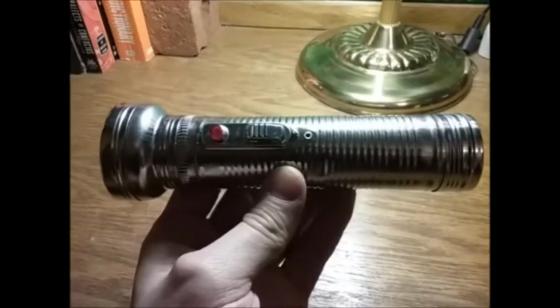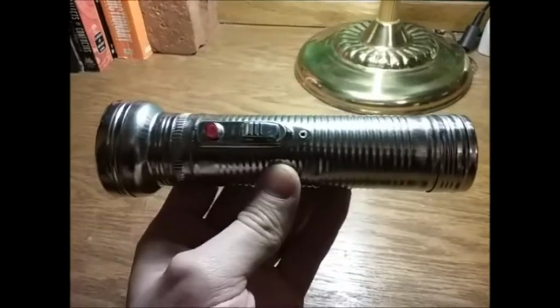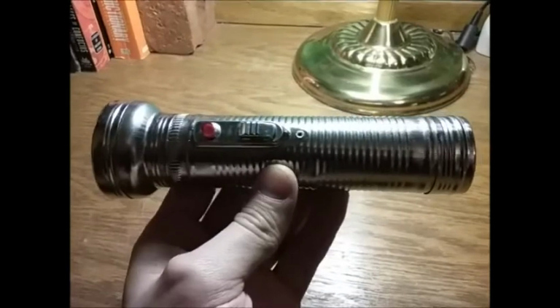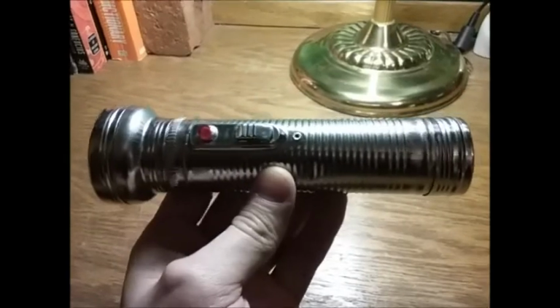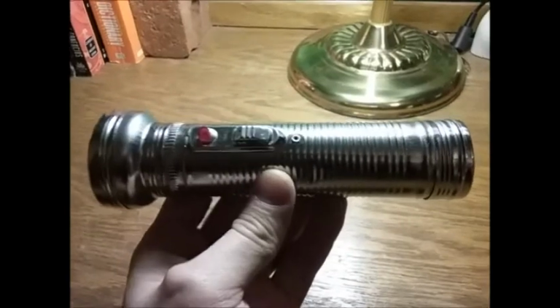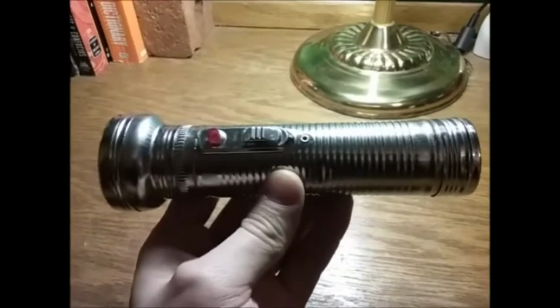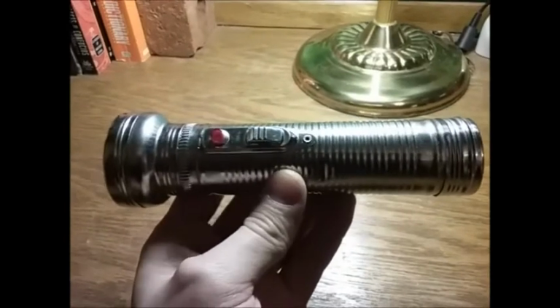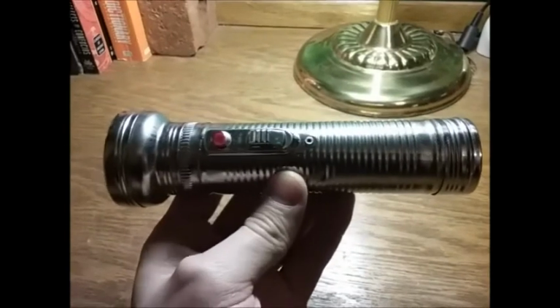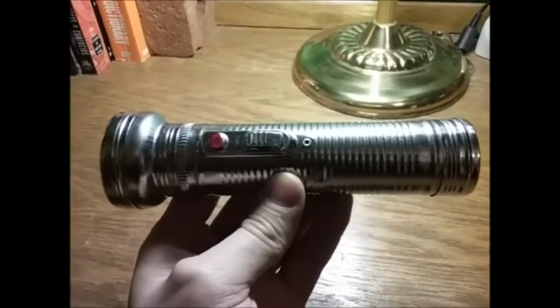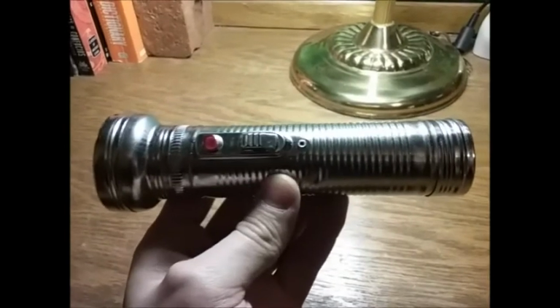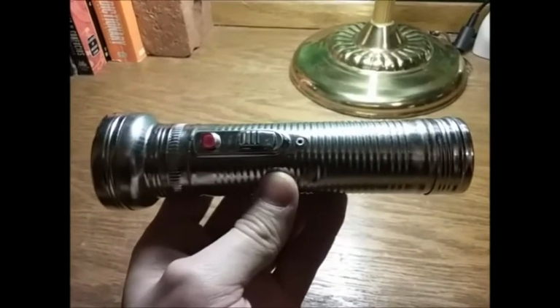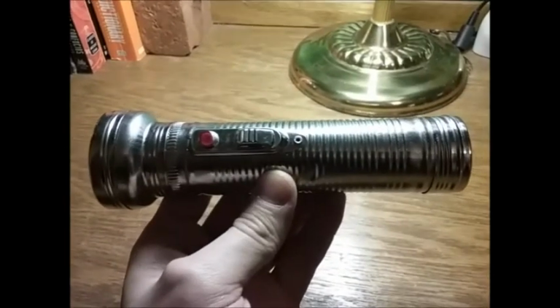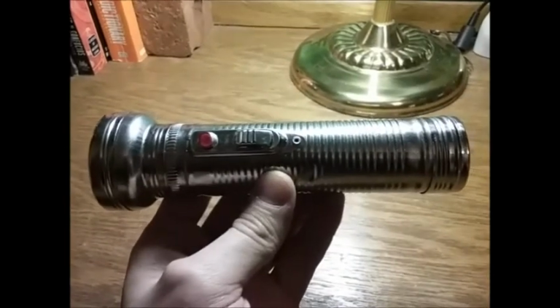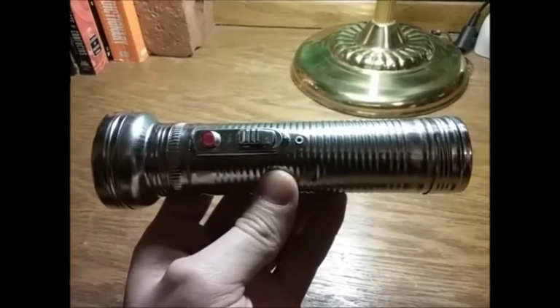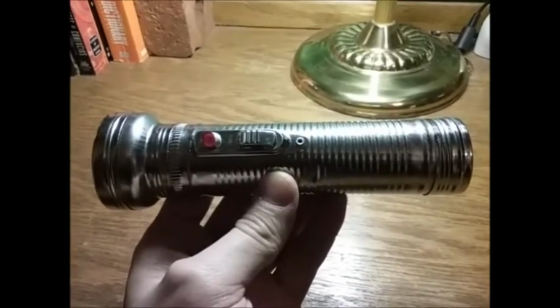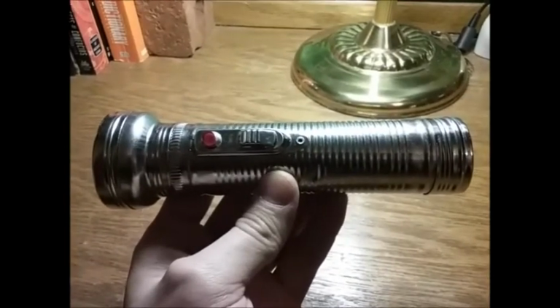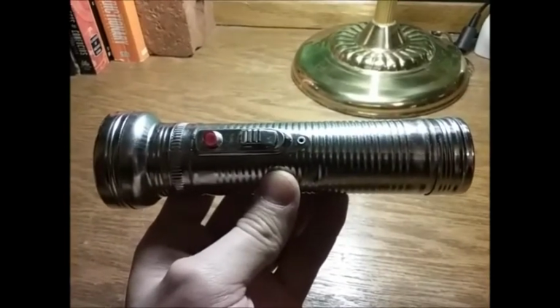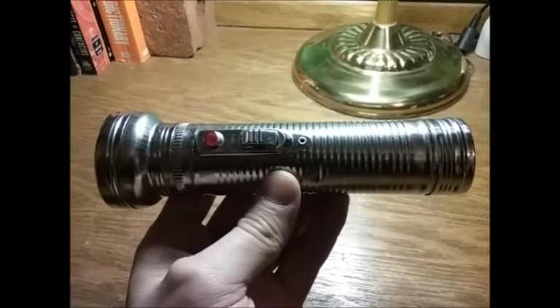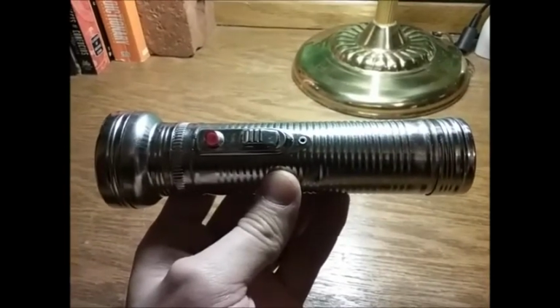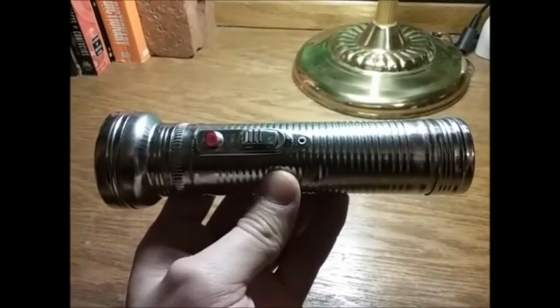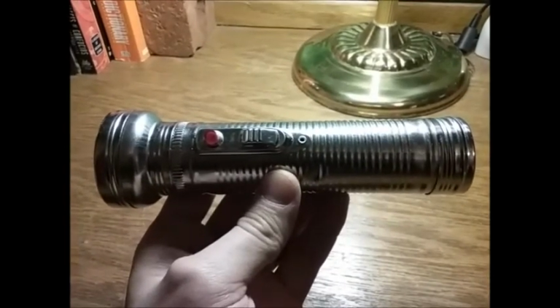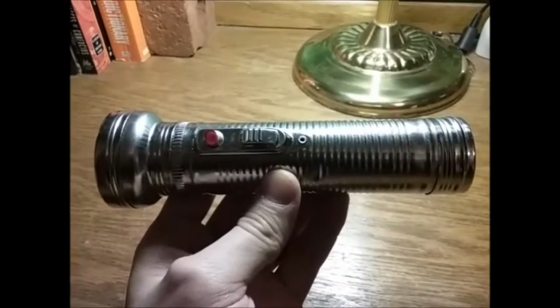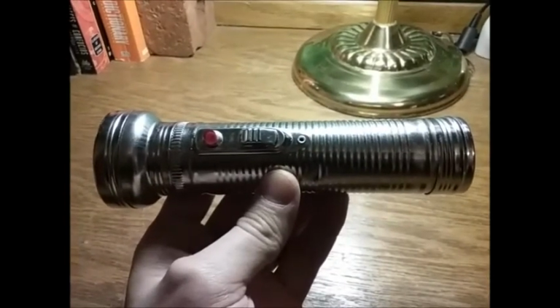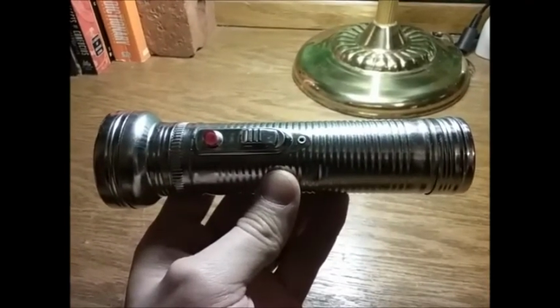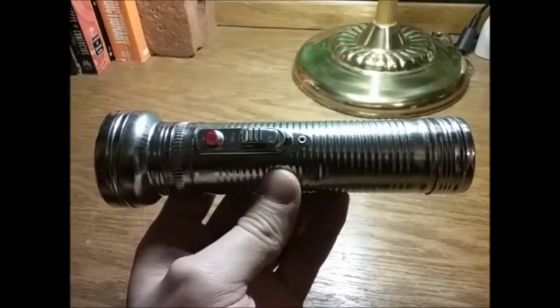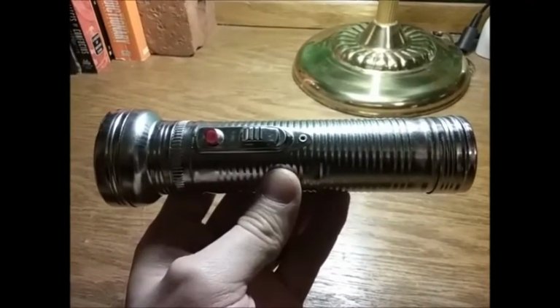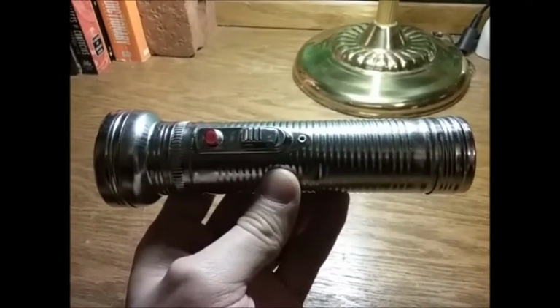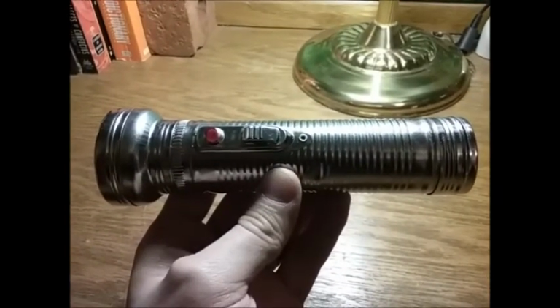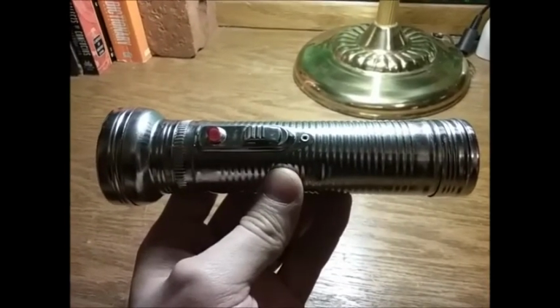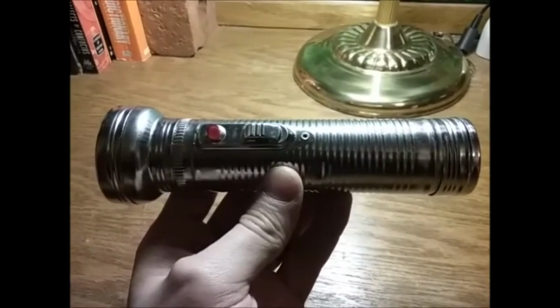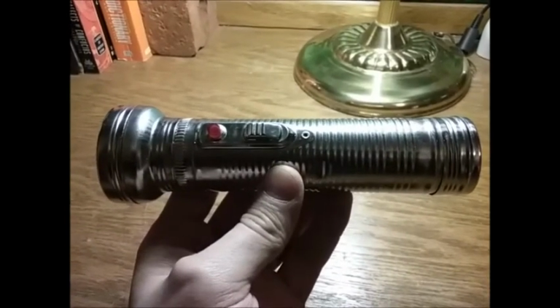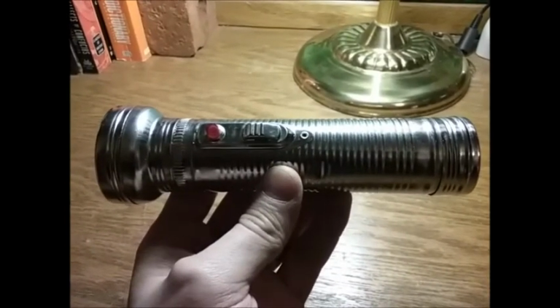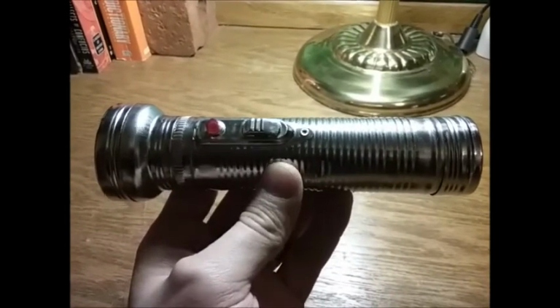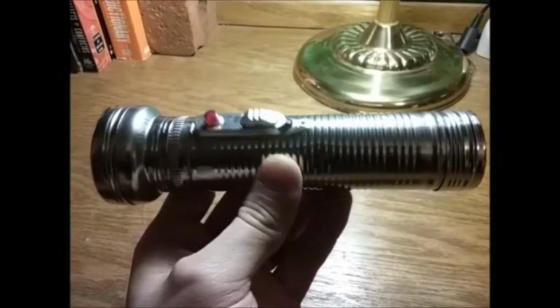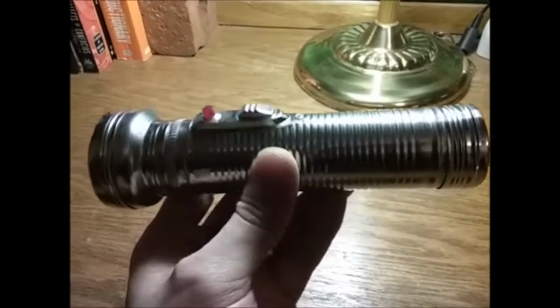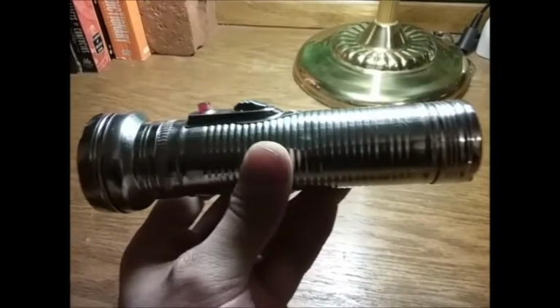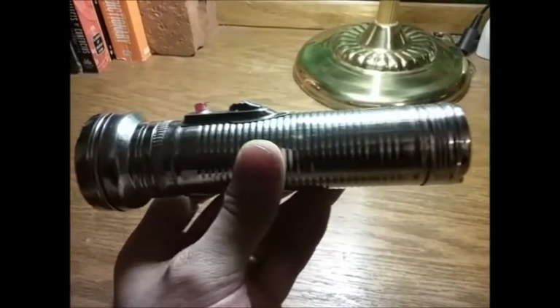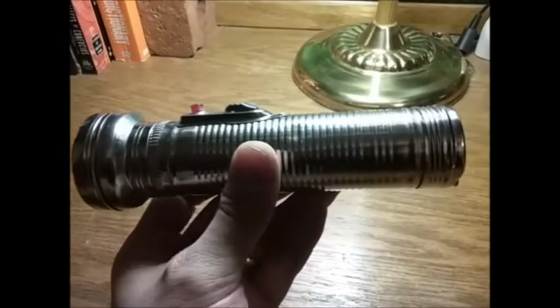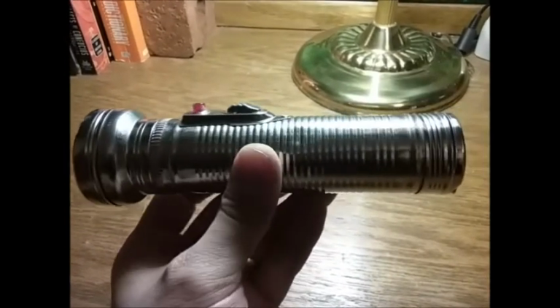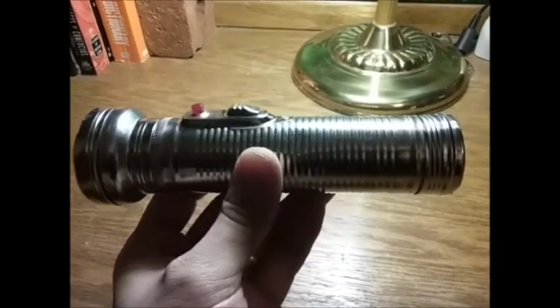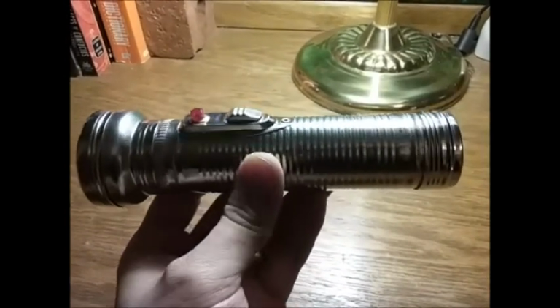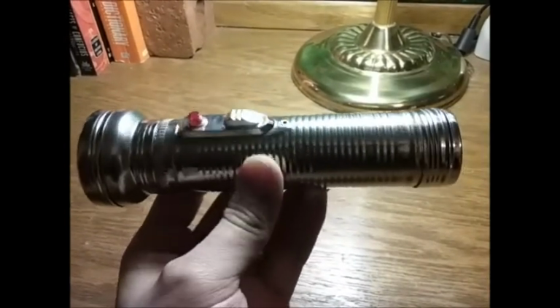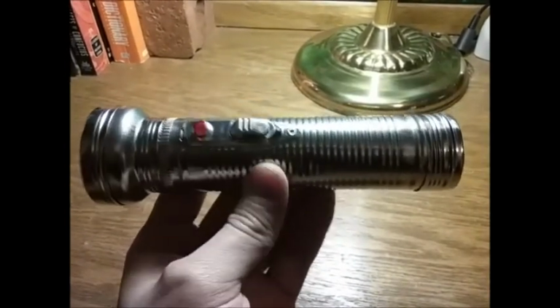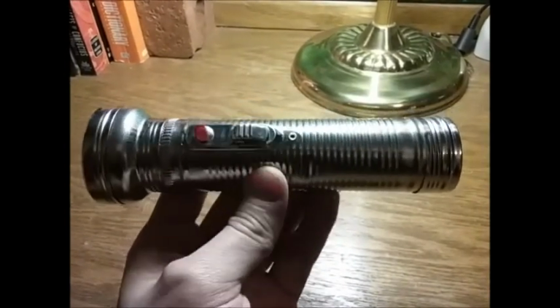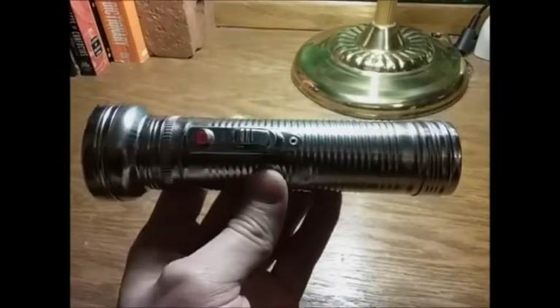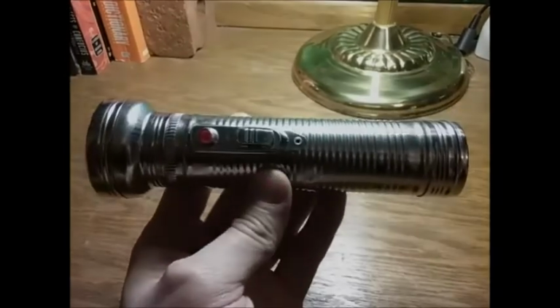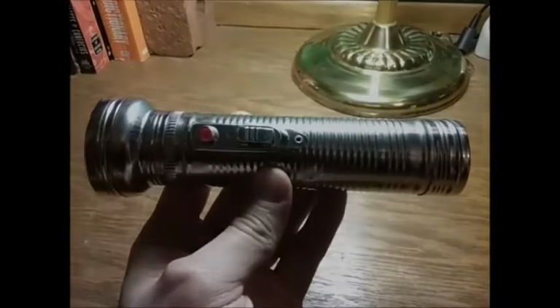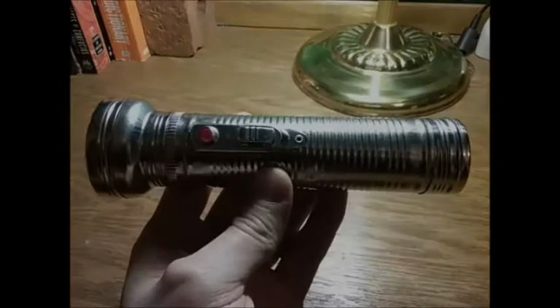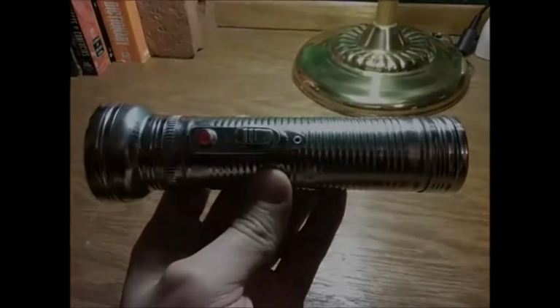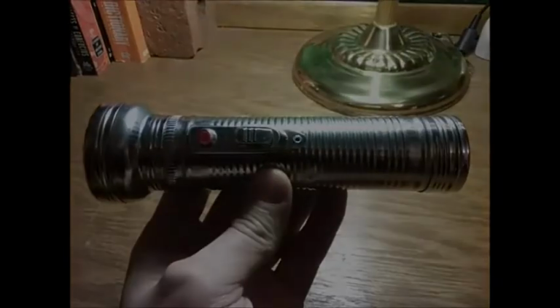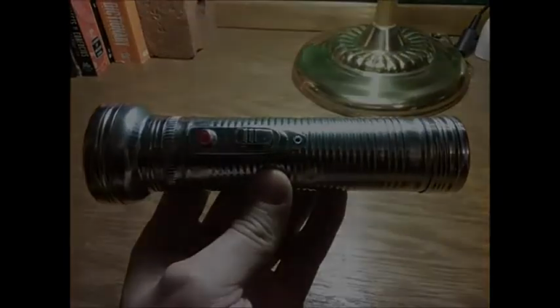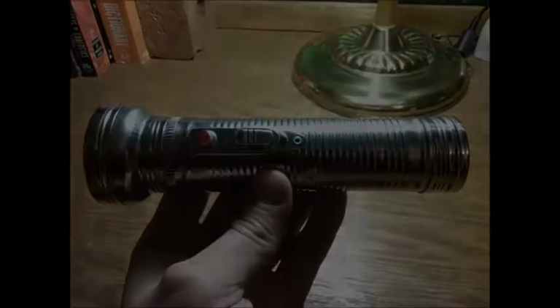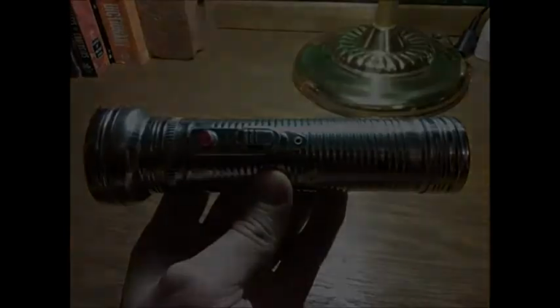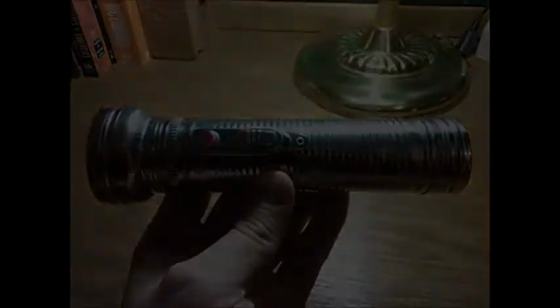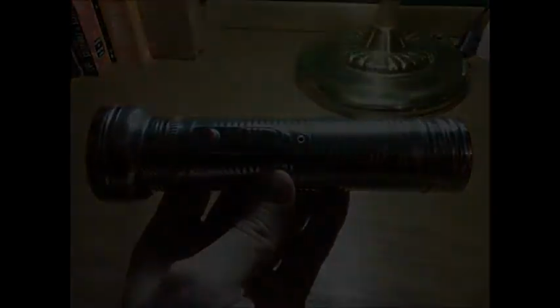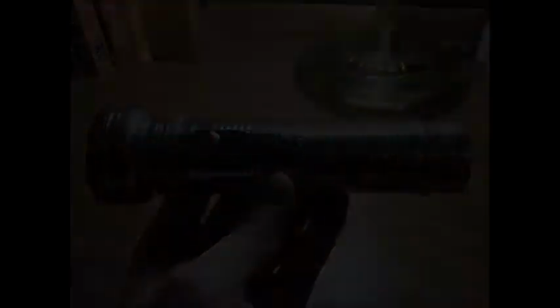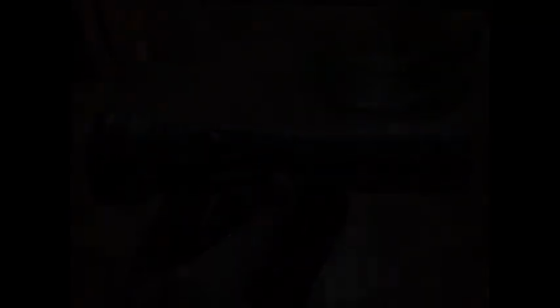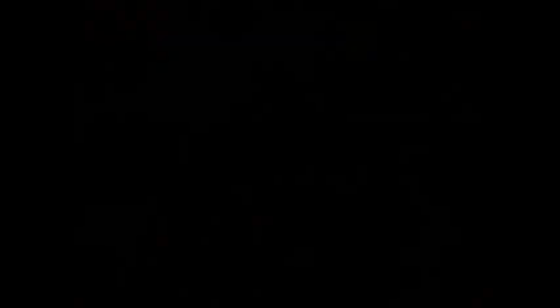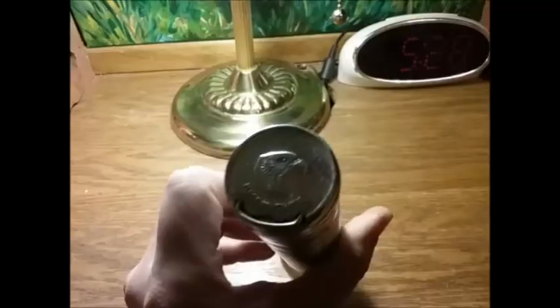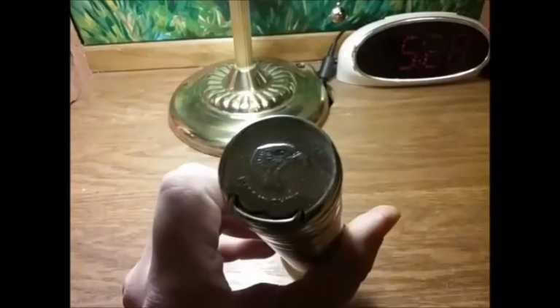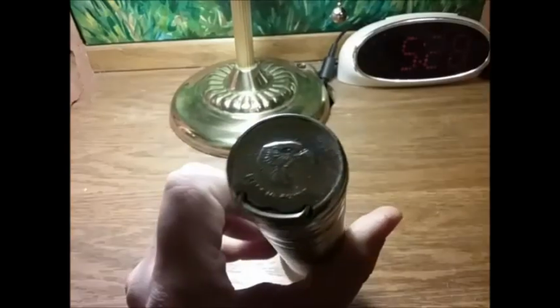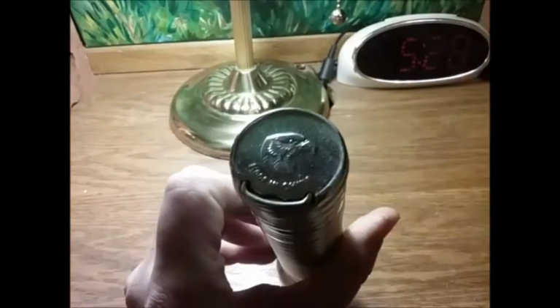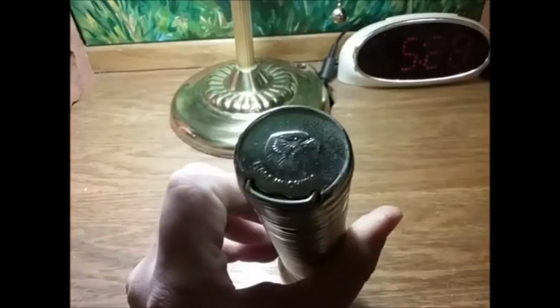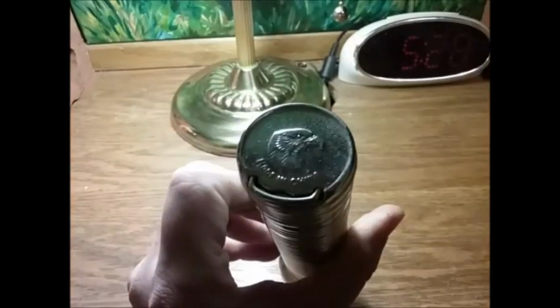Anyway, this has been my review of the No Brand Dollar Tree flashlight. I hope you found it useful. Thanks for watching. There's an eagle.